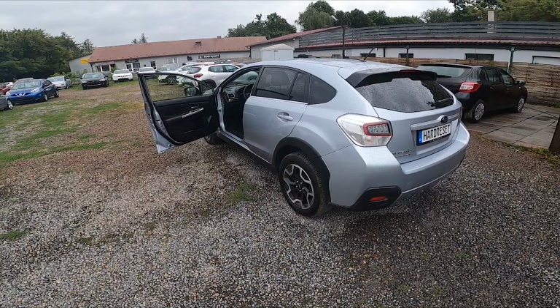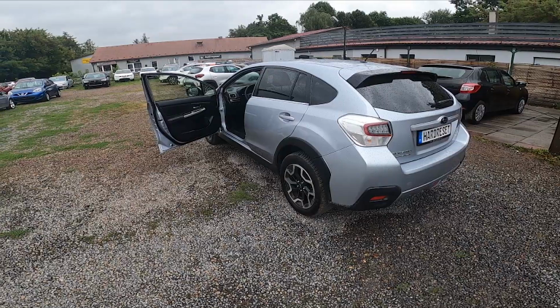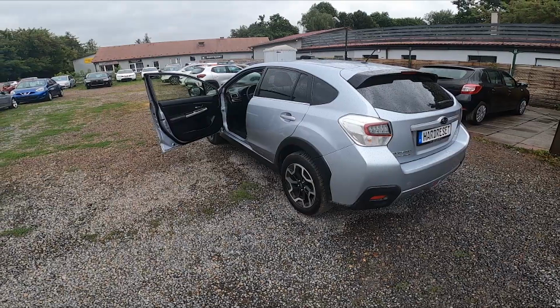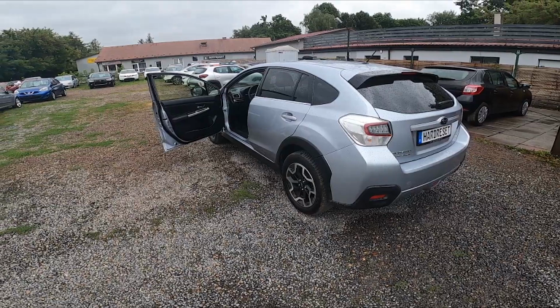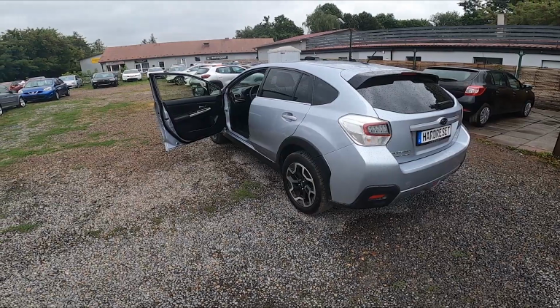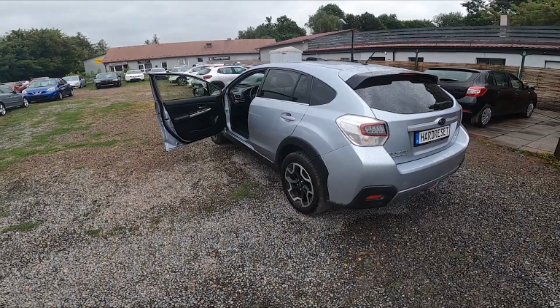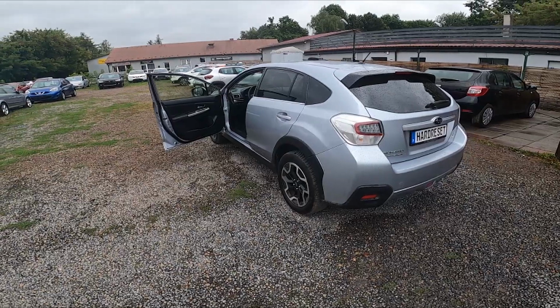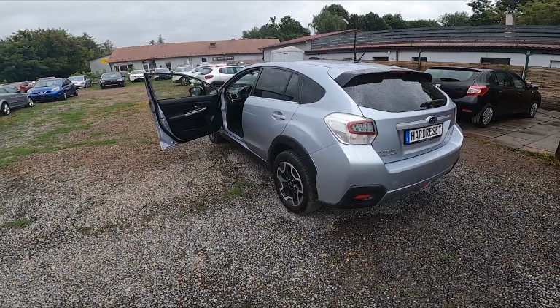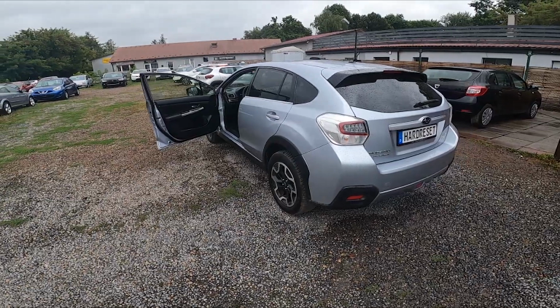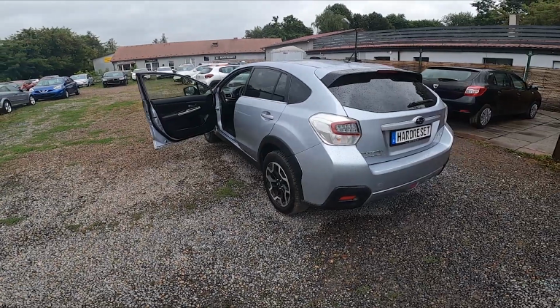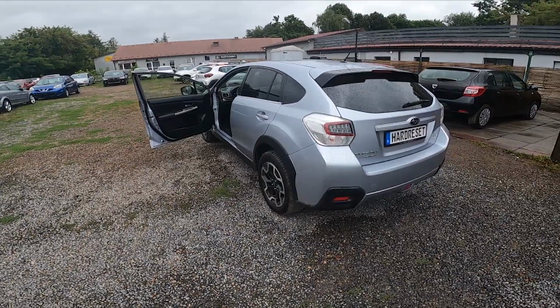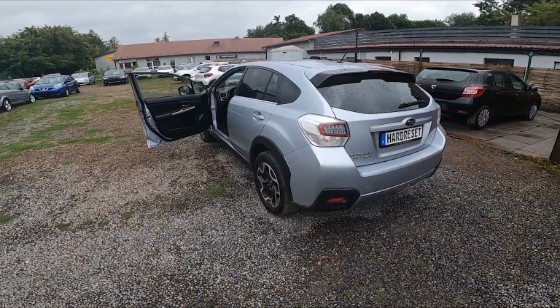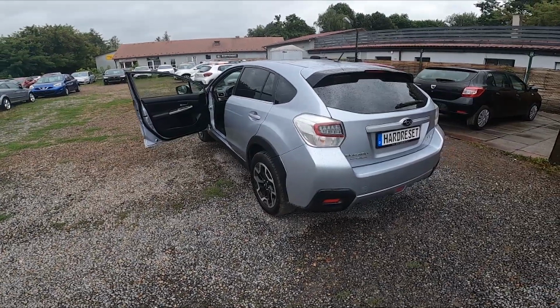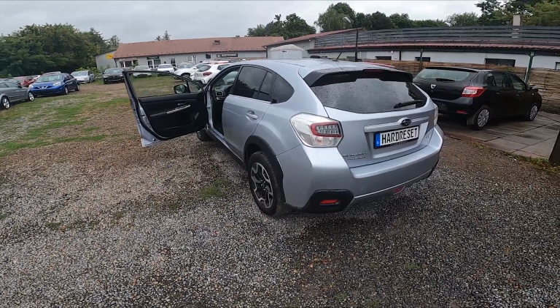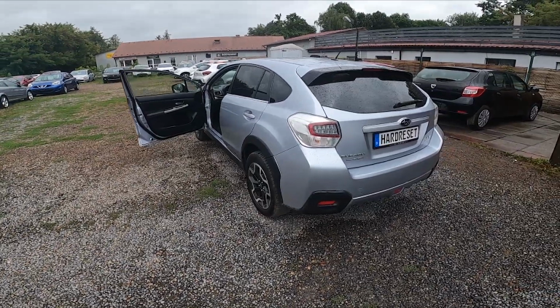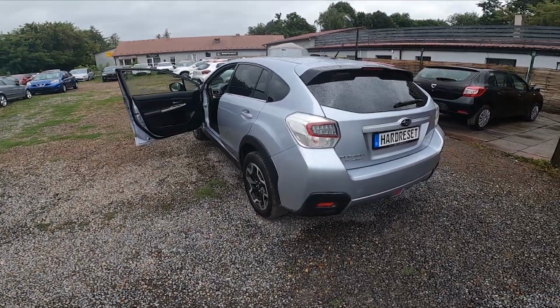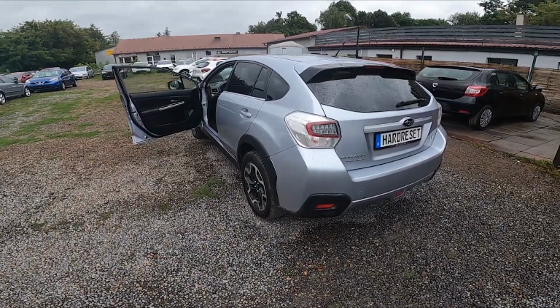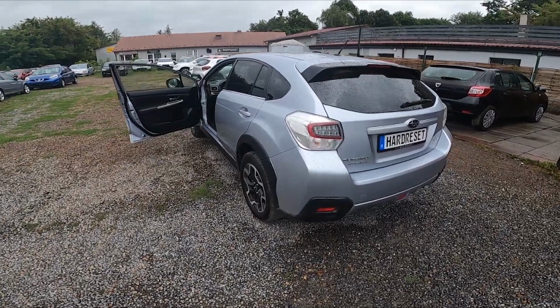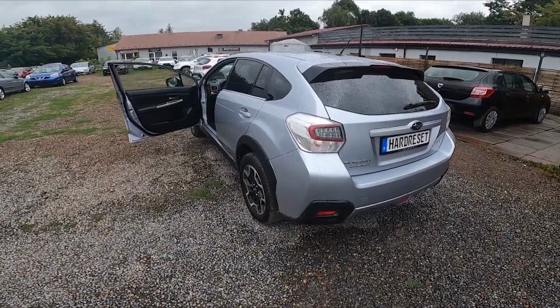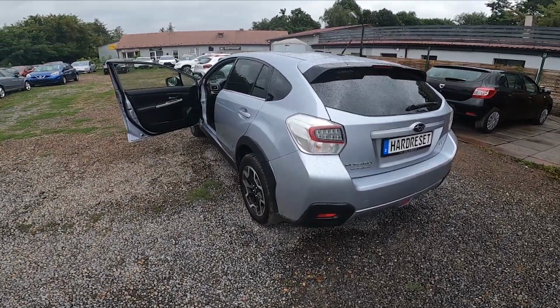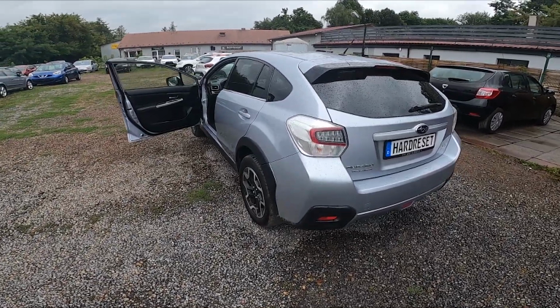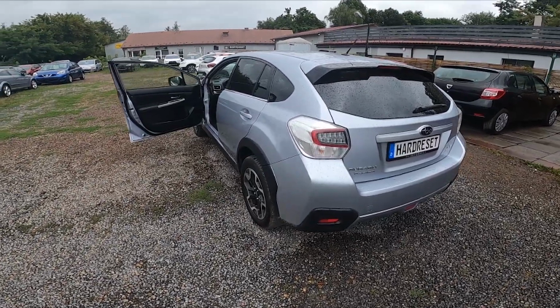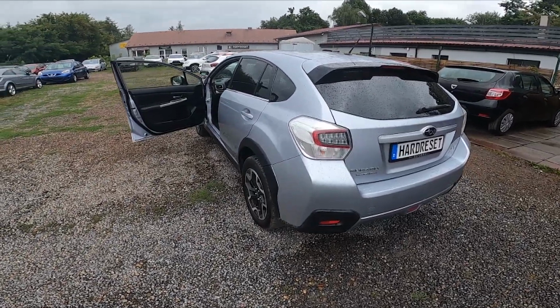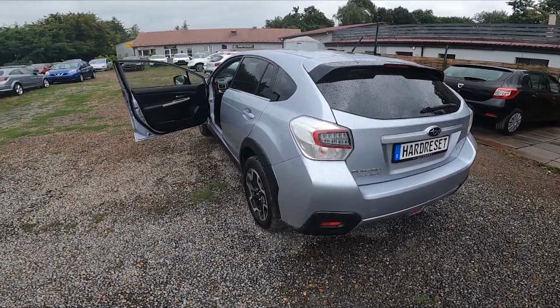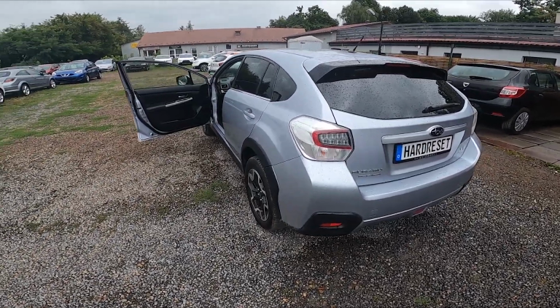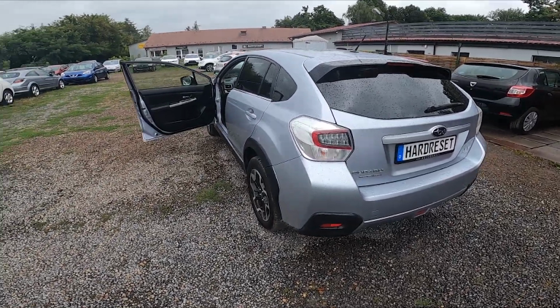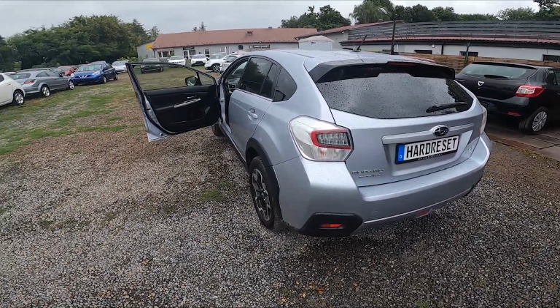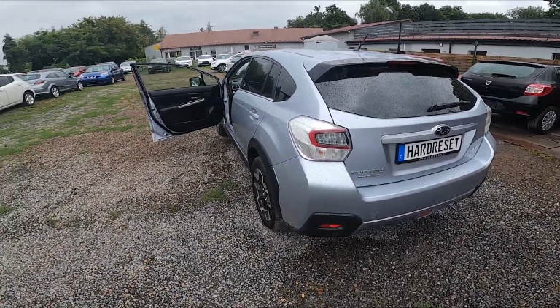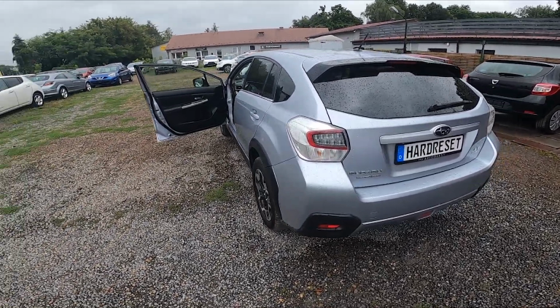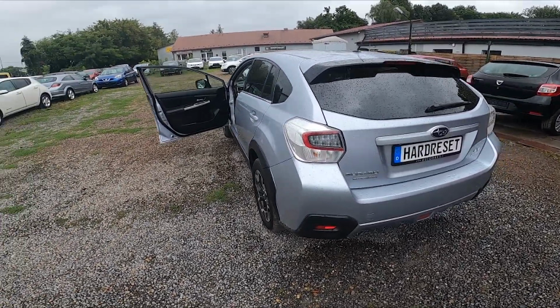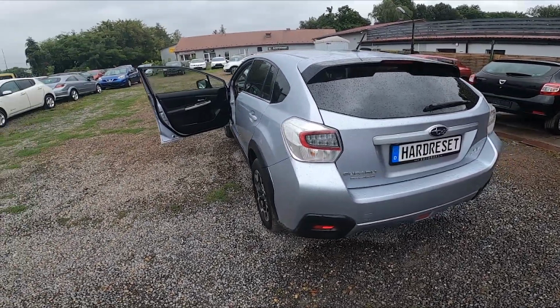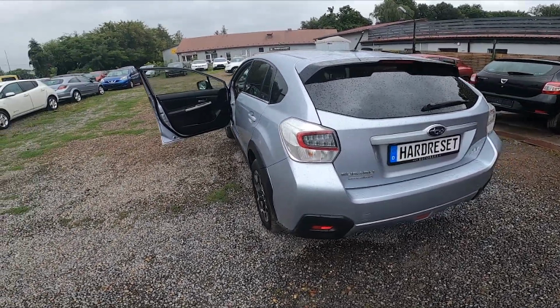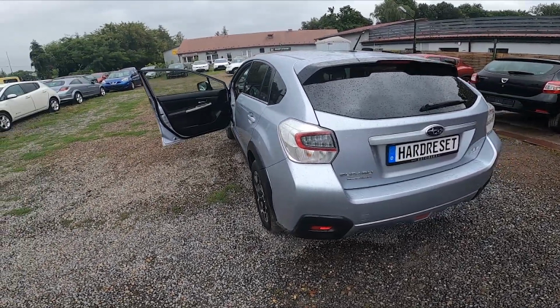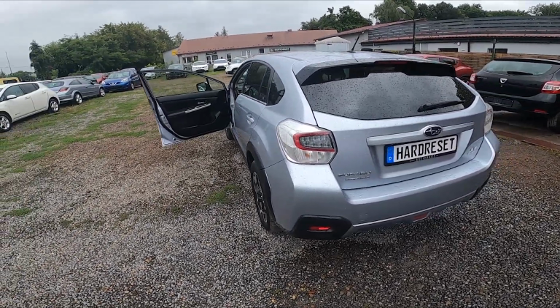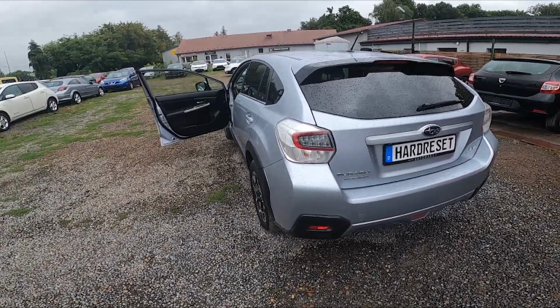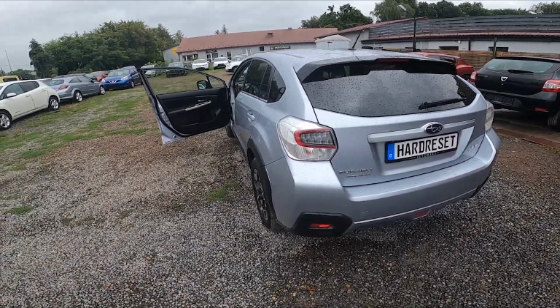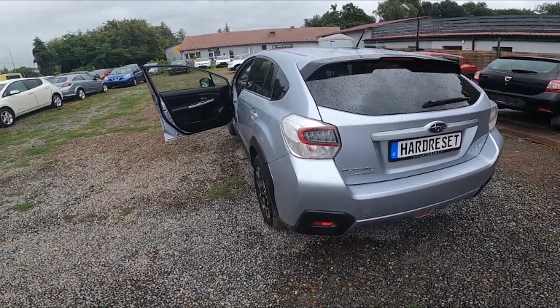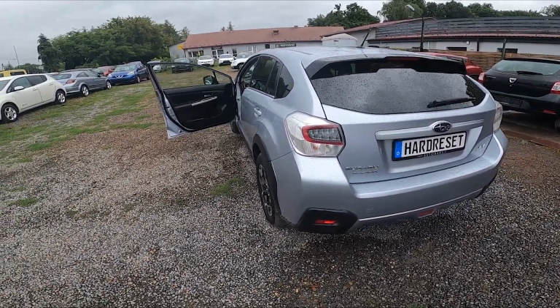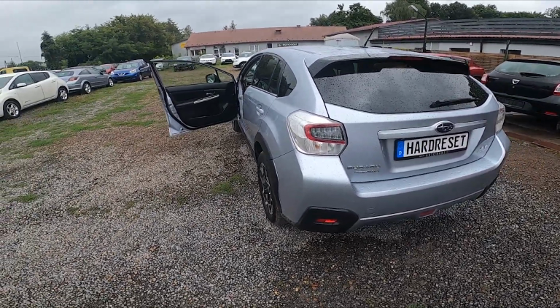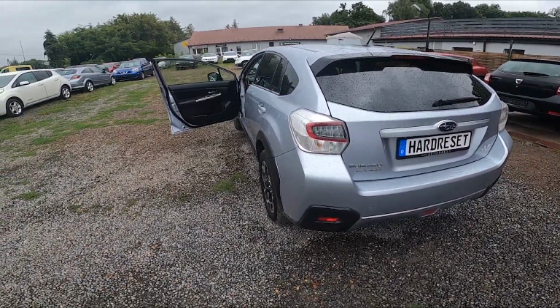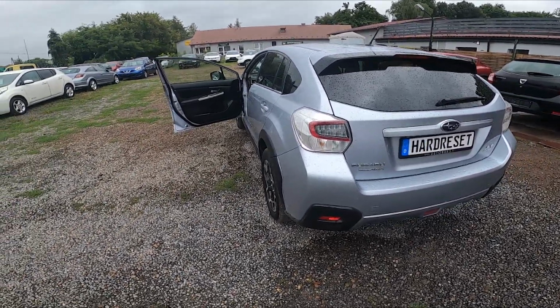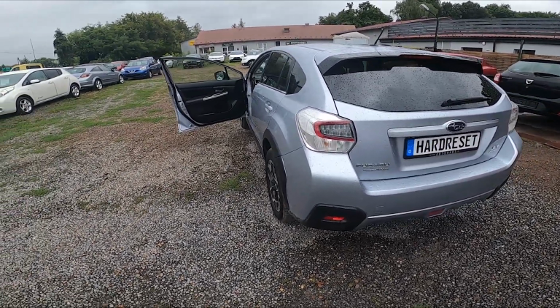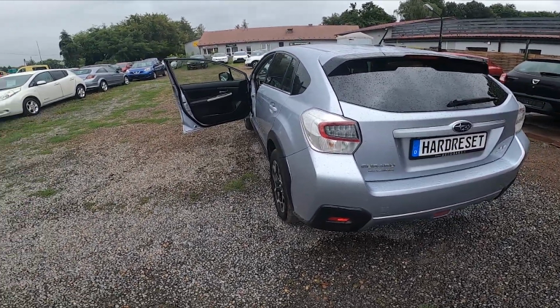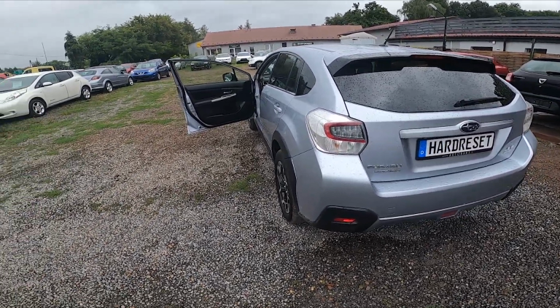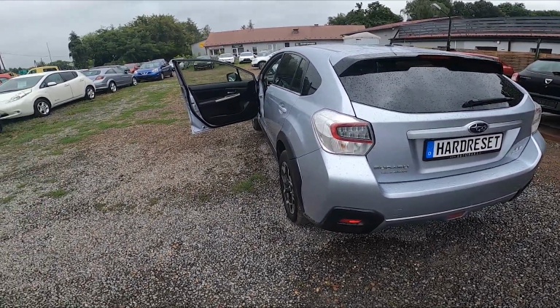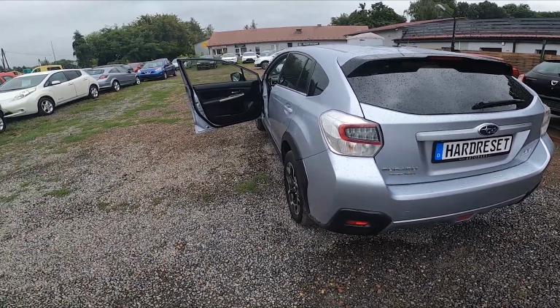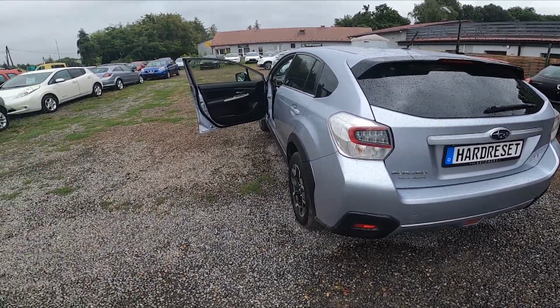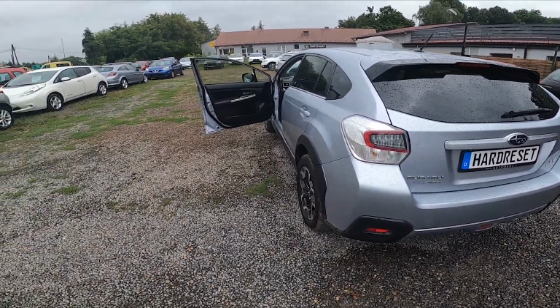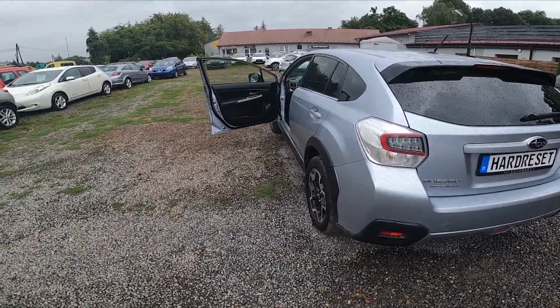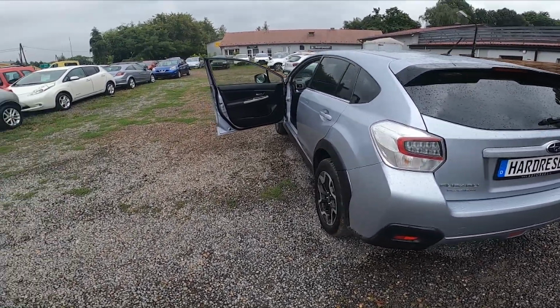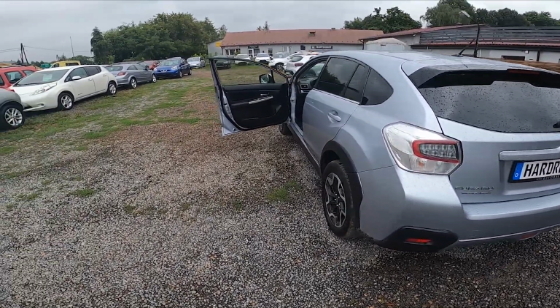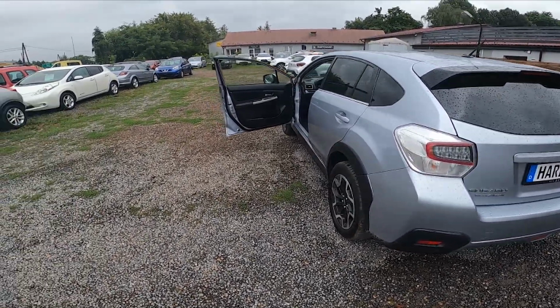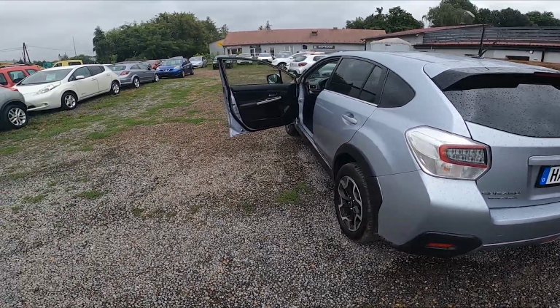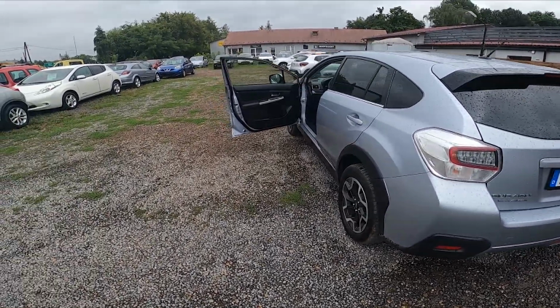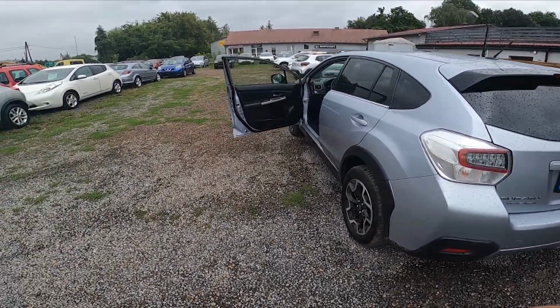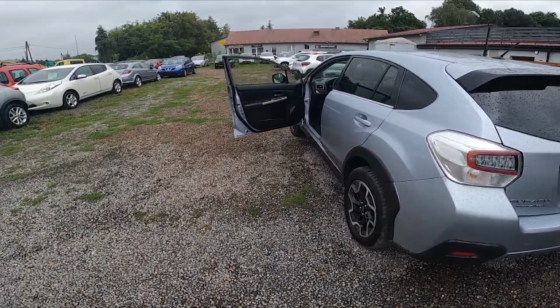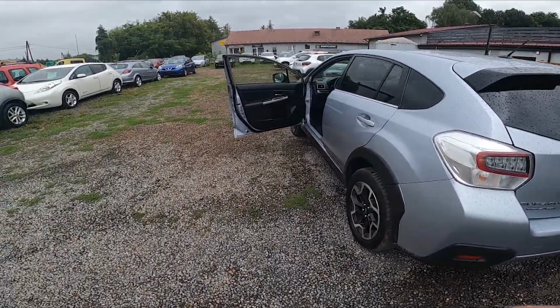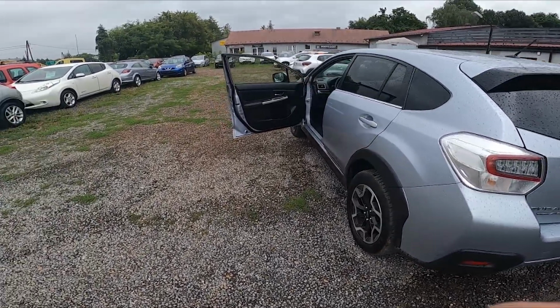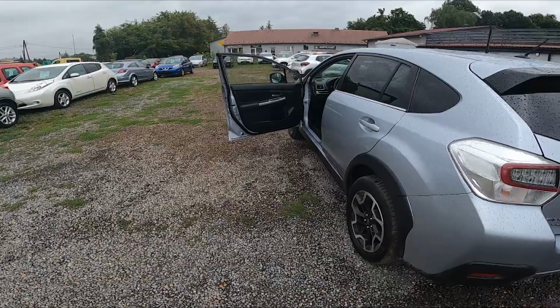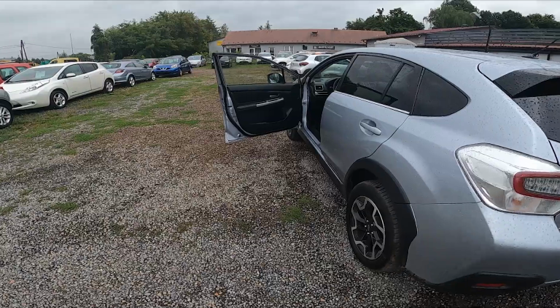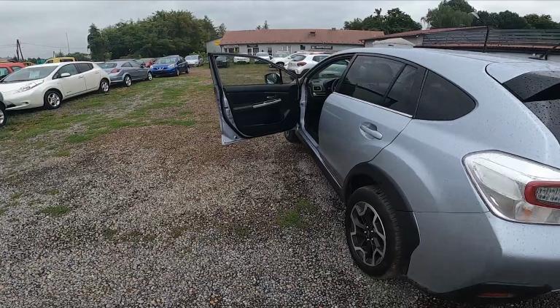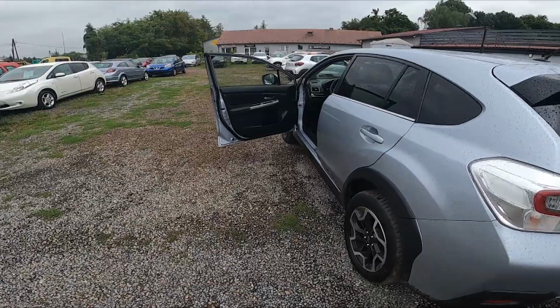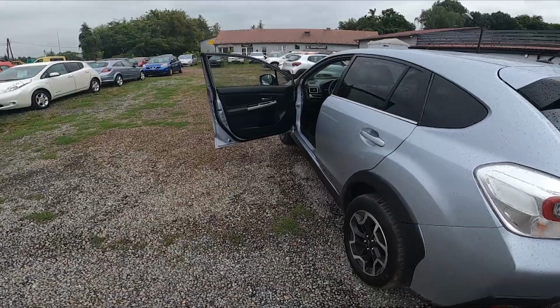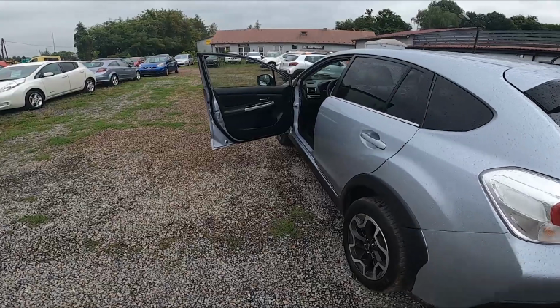Hello, in front of me I've got a Subaru VX. In this video I'll show you where the OBD2 socket is.